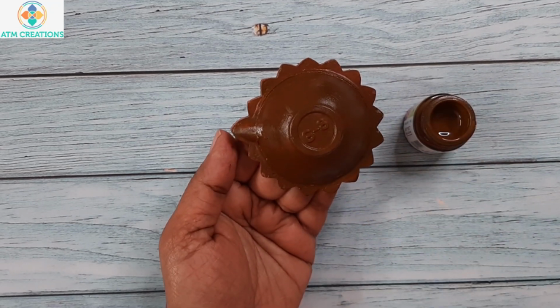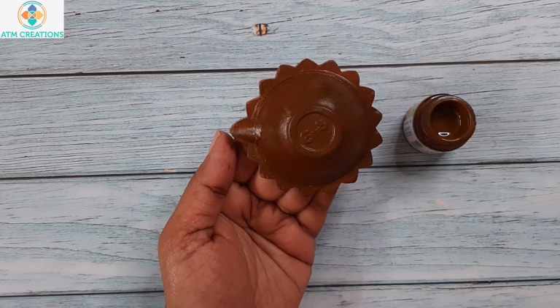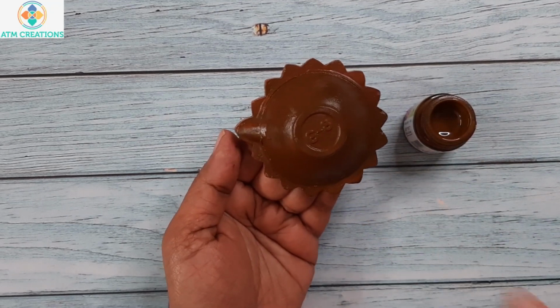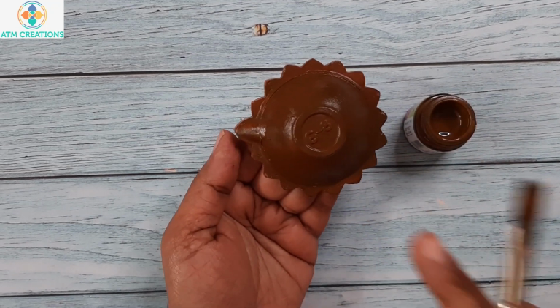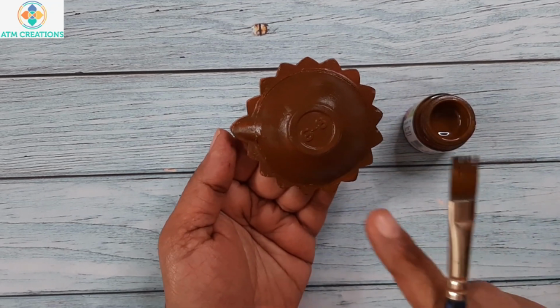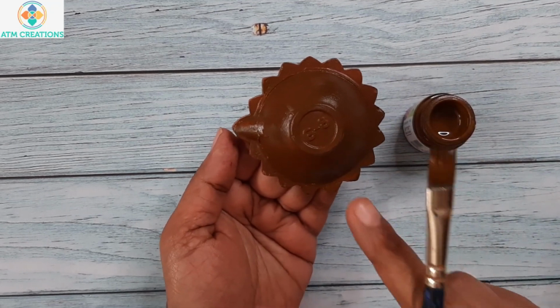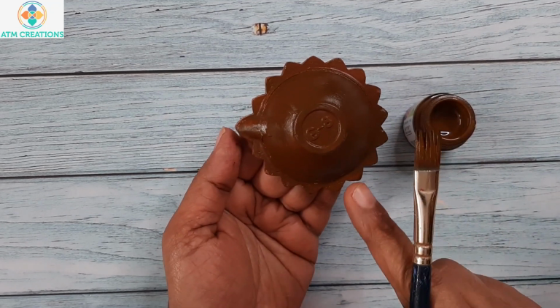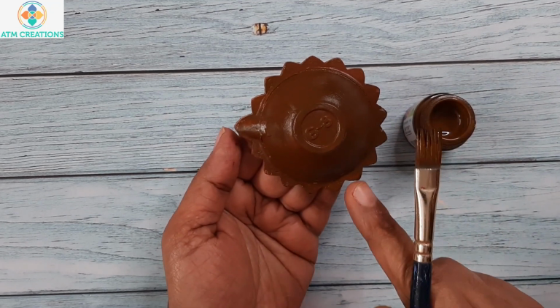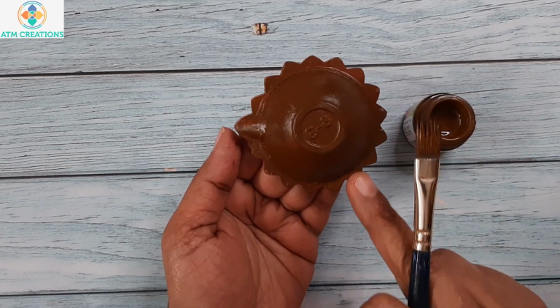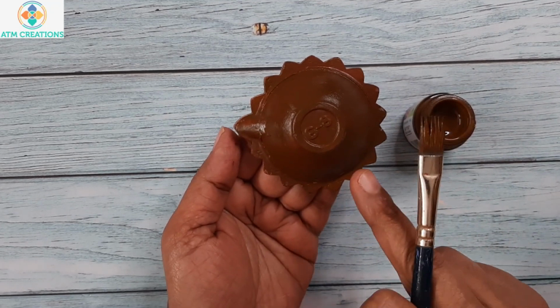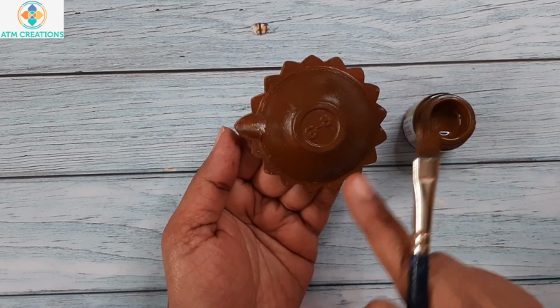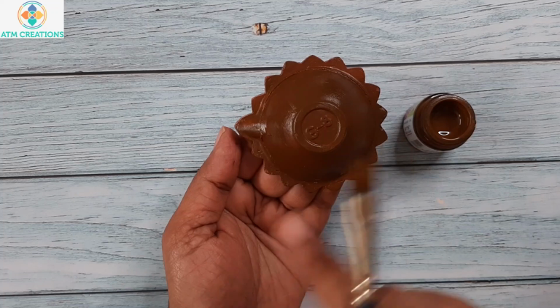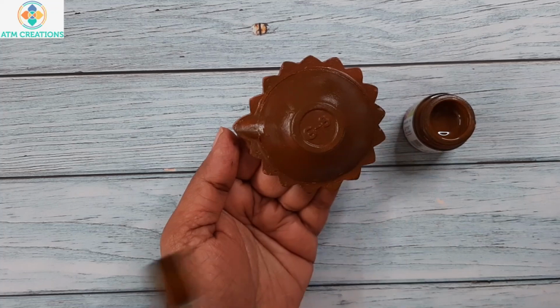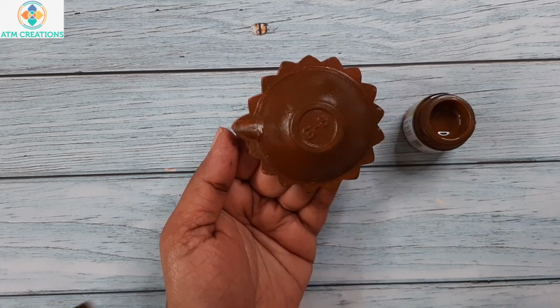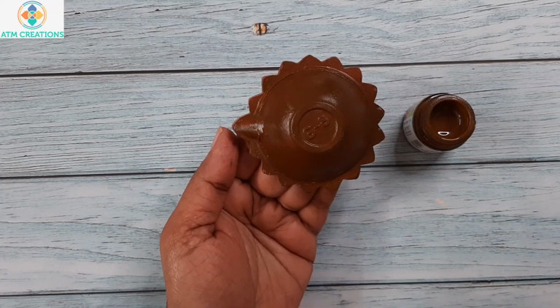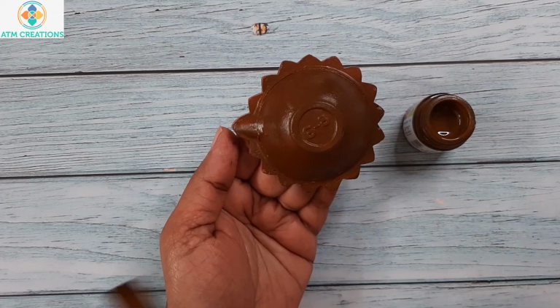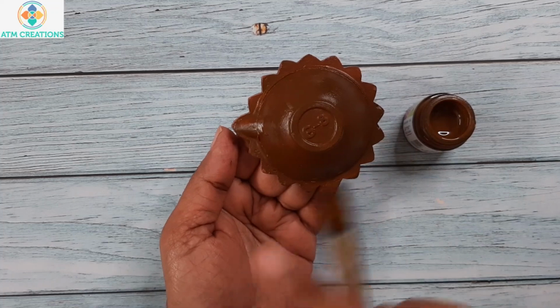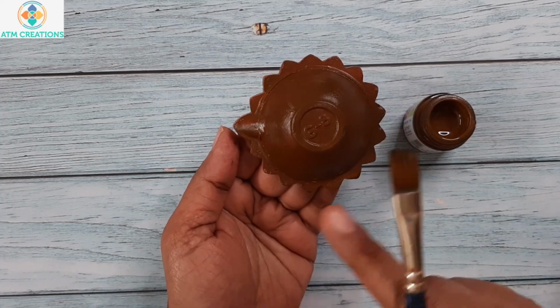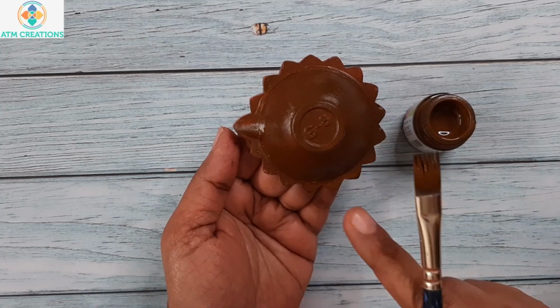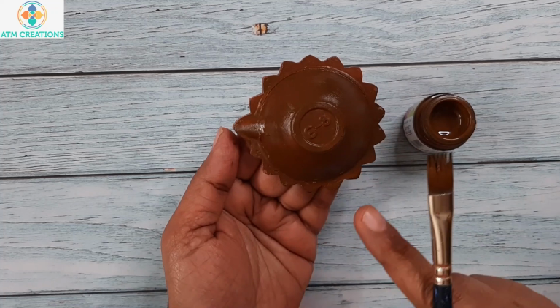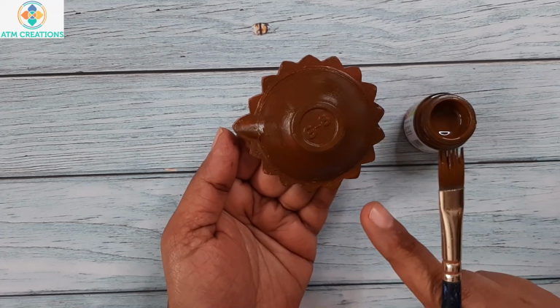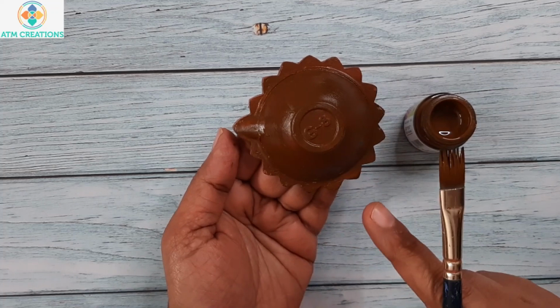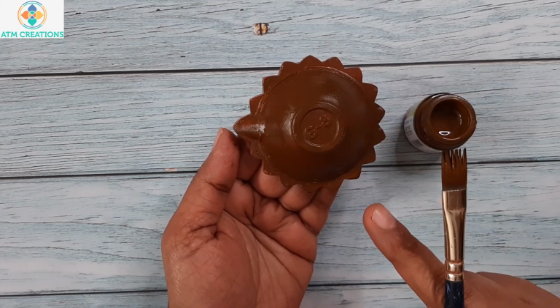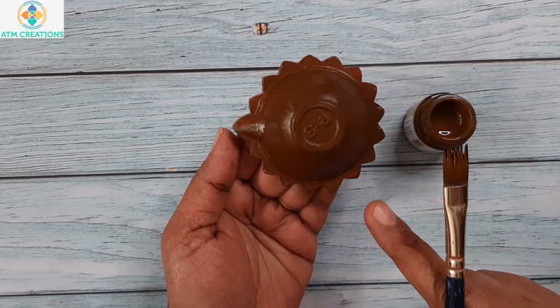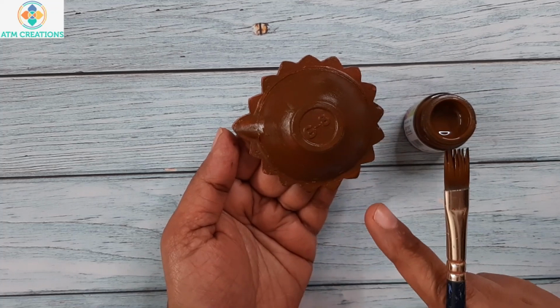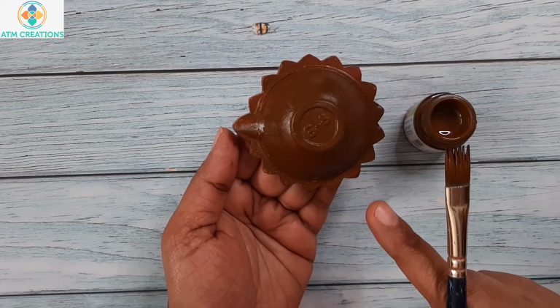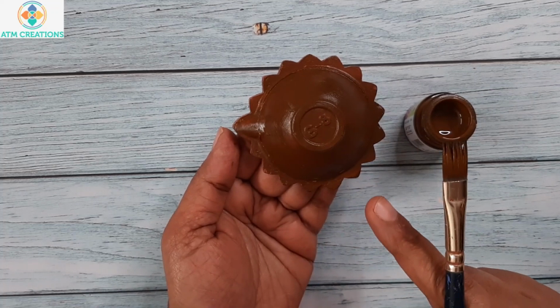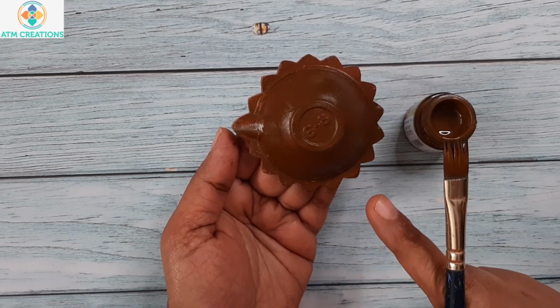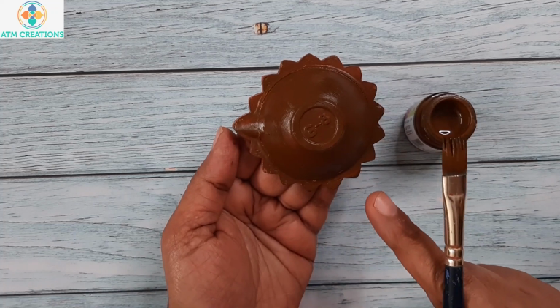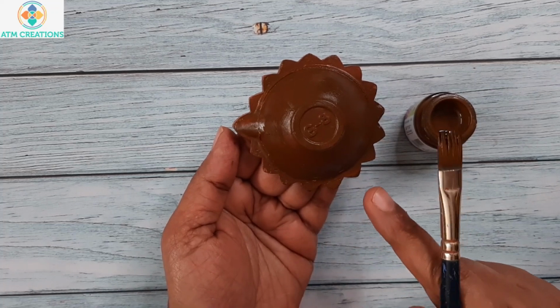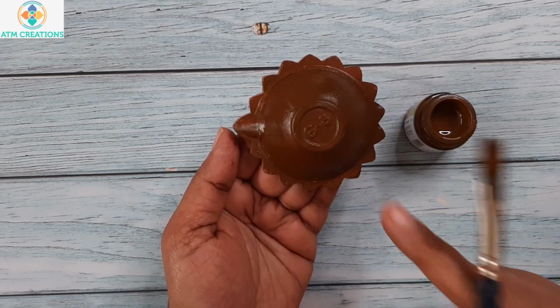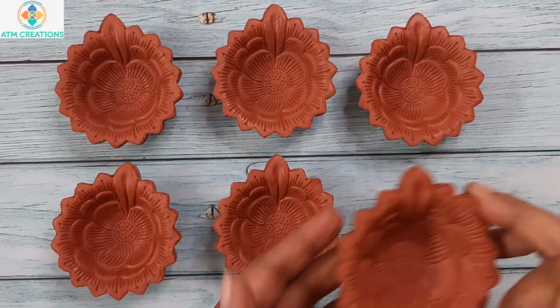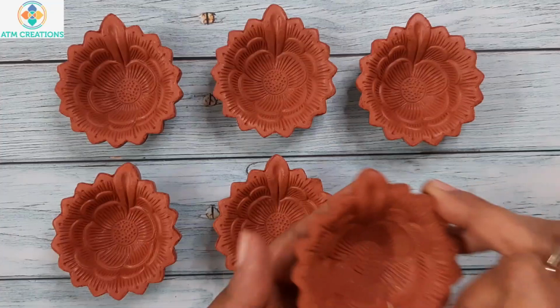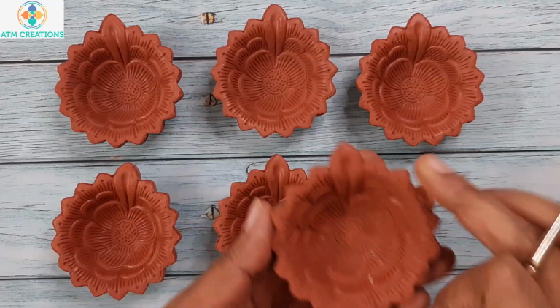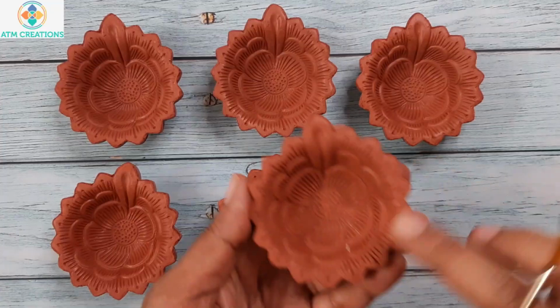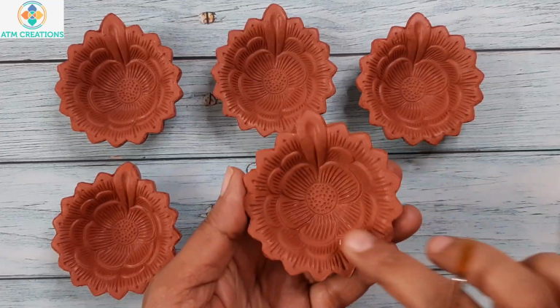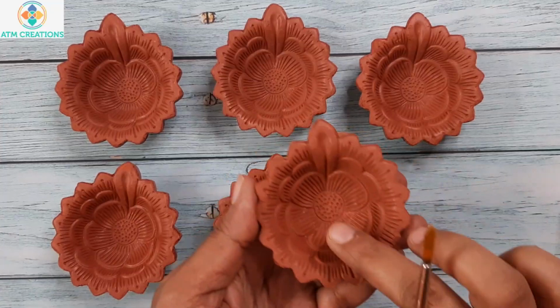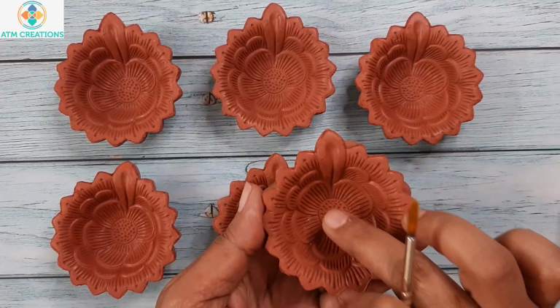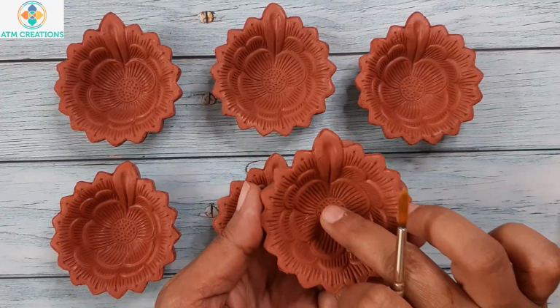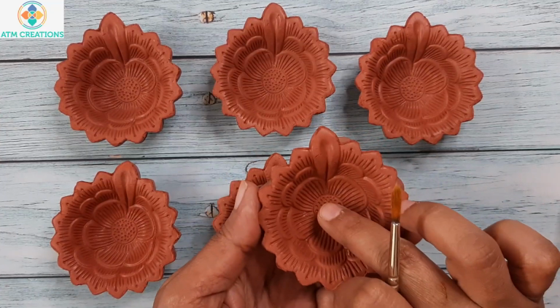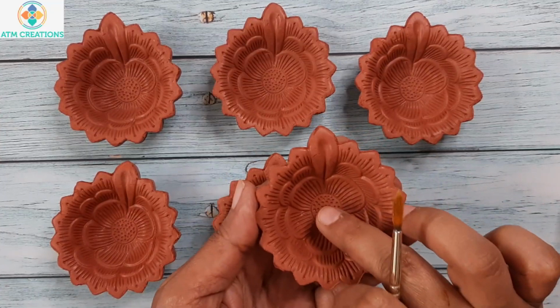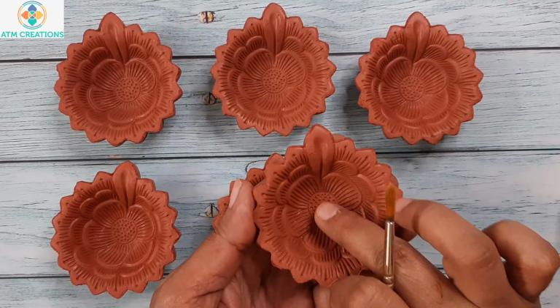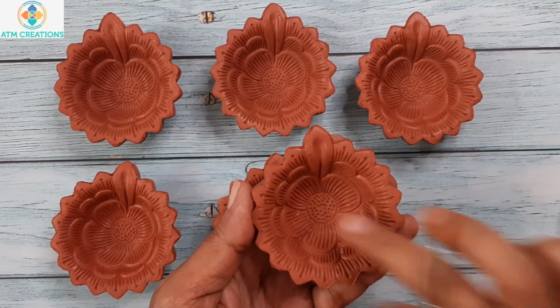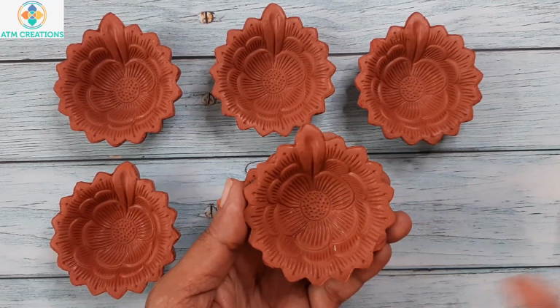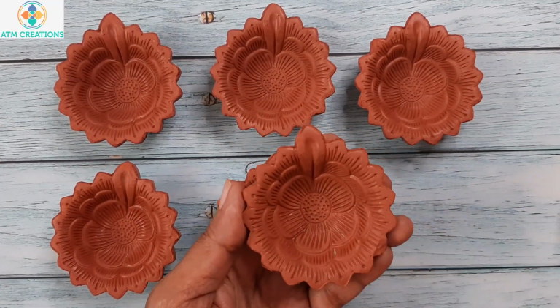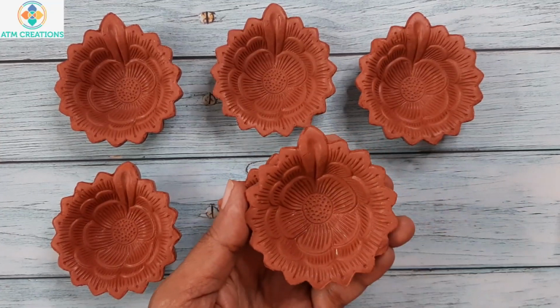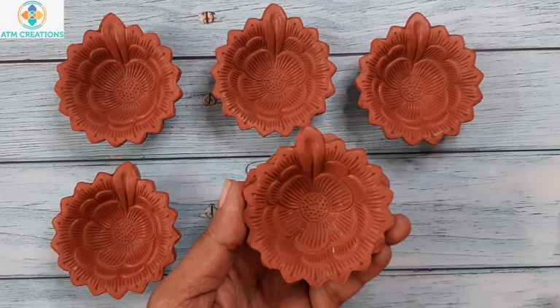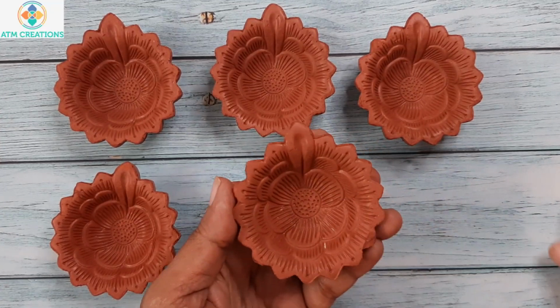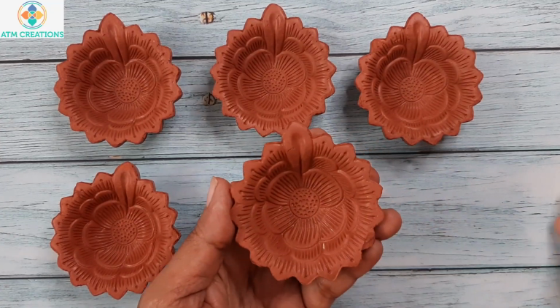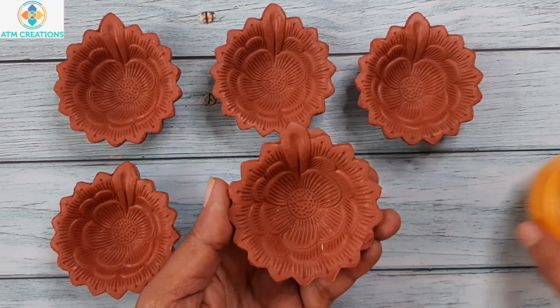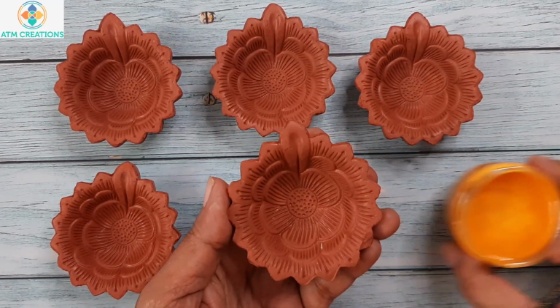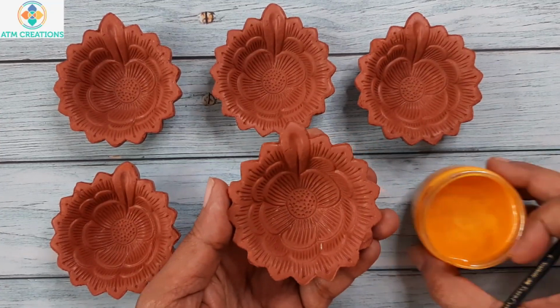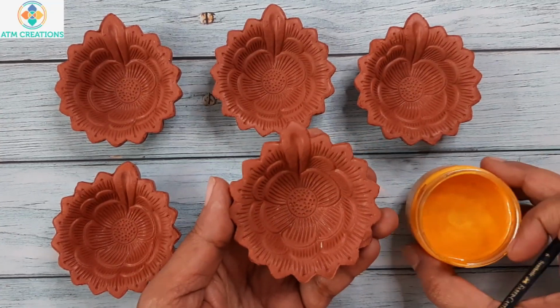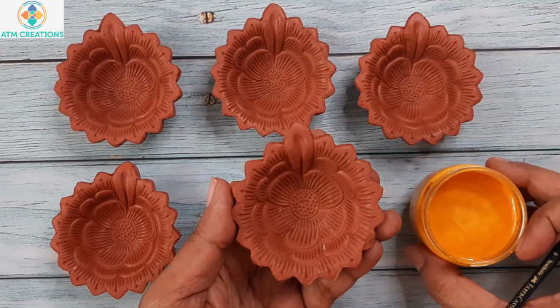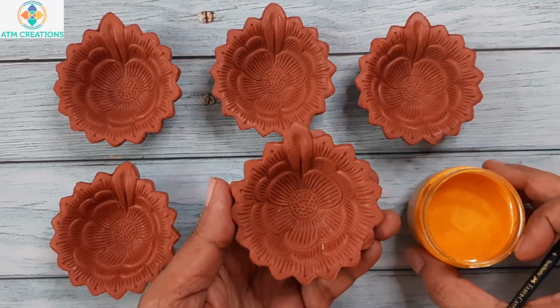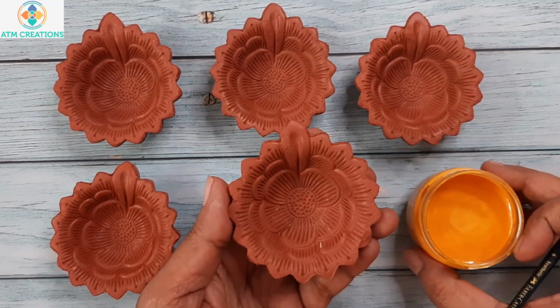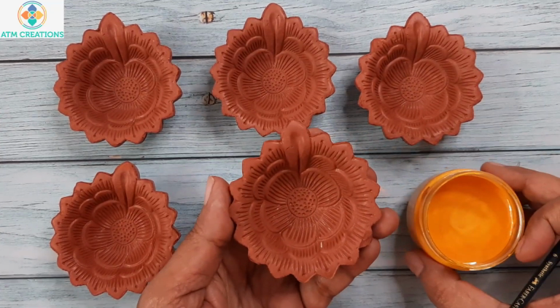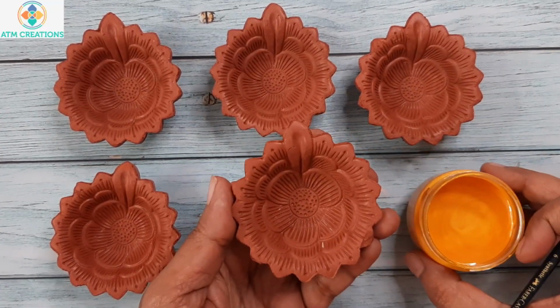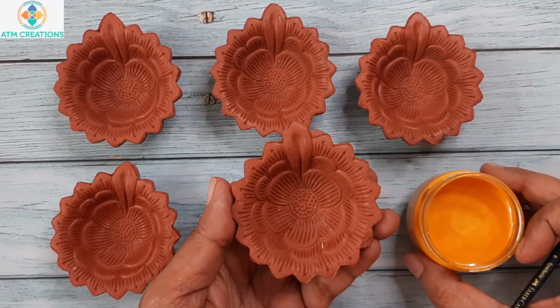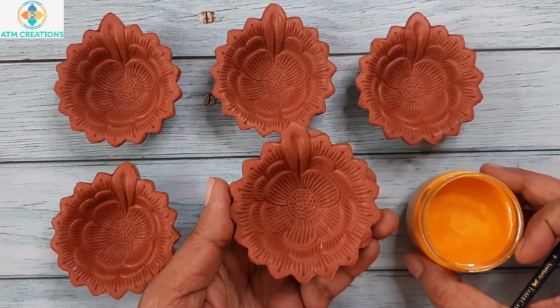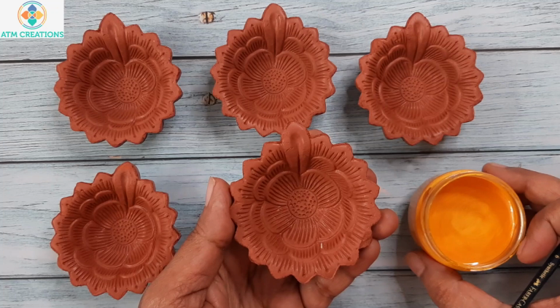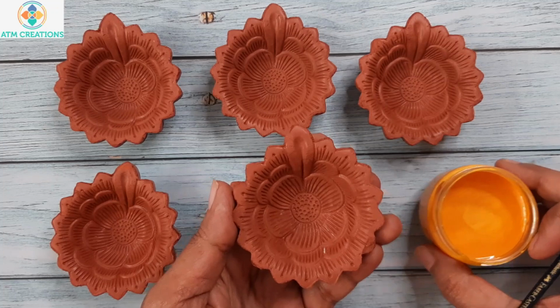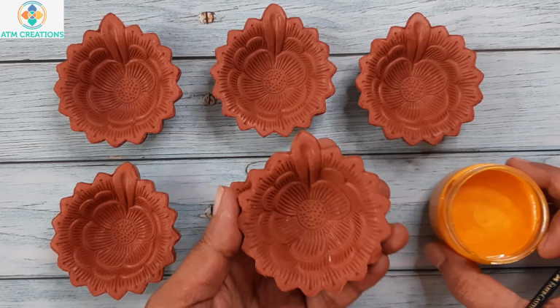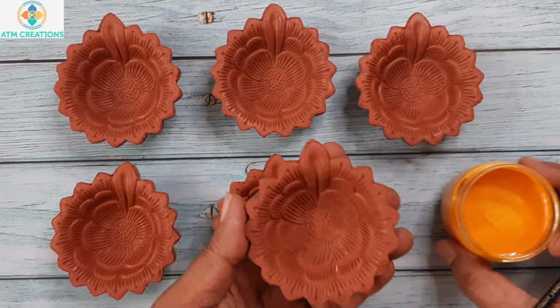I am going to repeat the same process for the rest of the five dhiyas. I am going to paint the centre with metallic yellow.